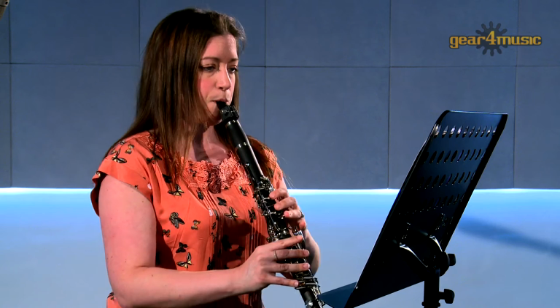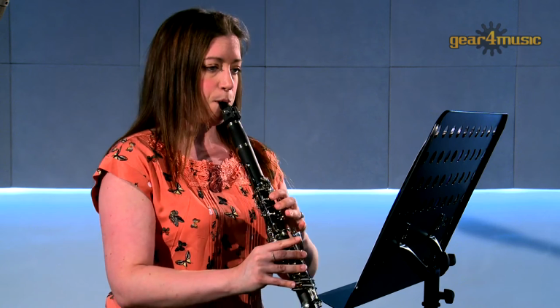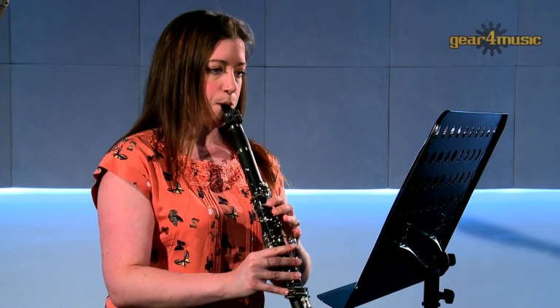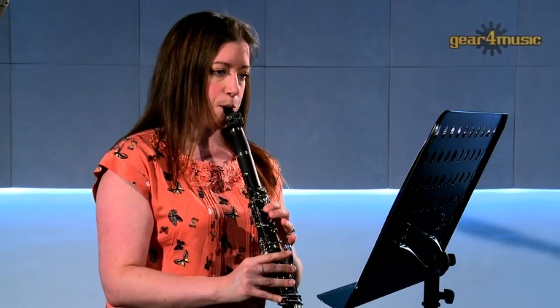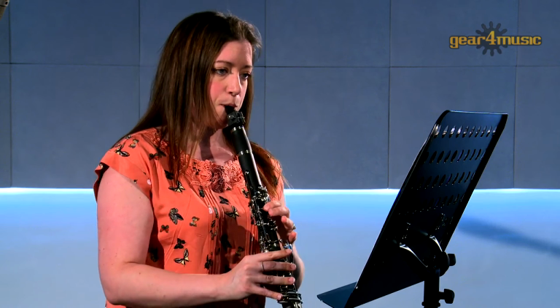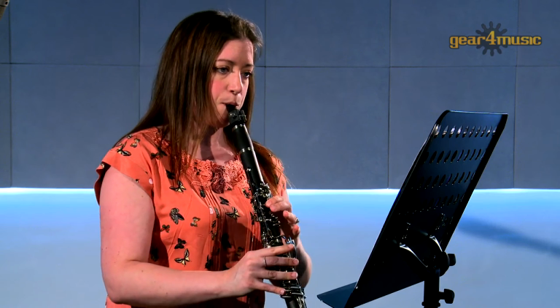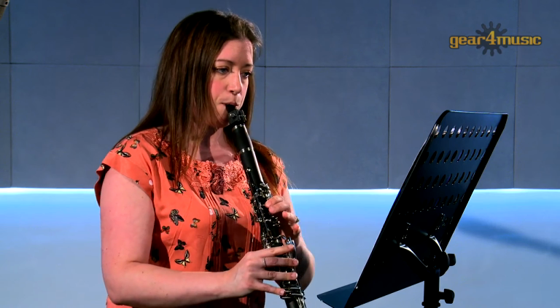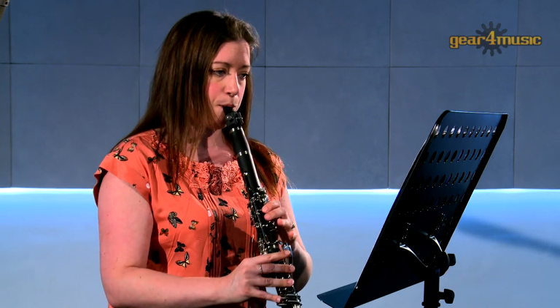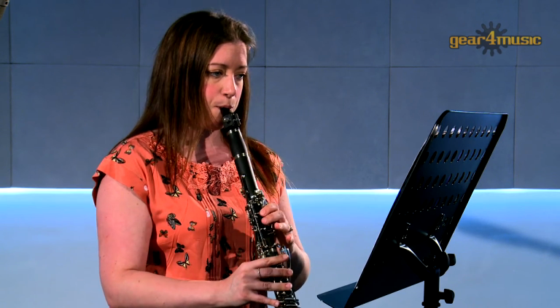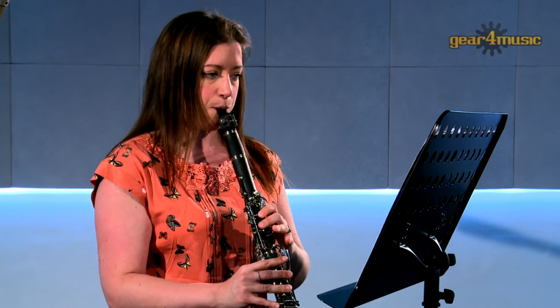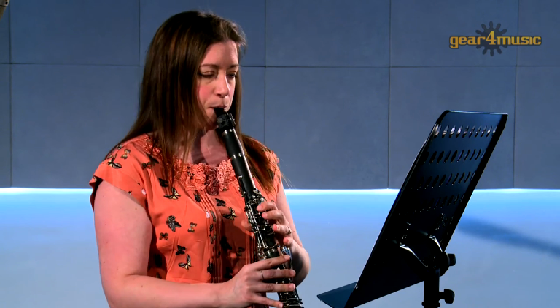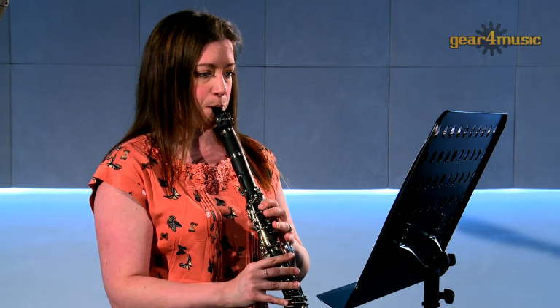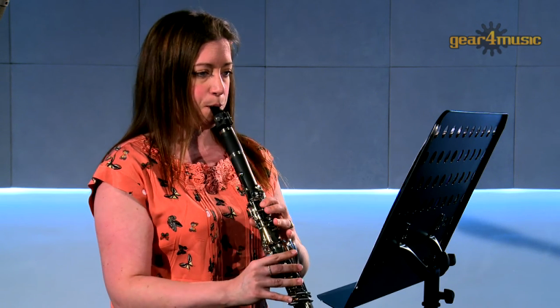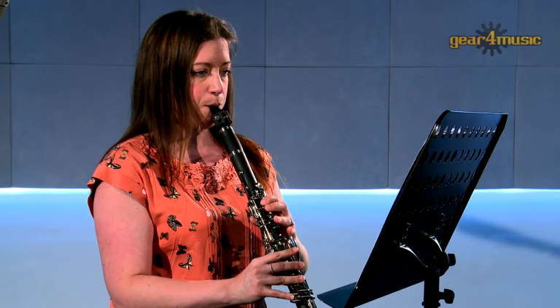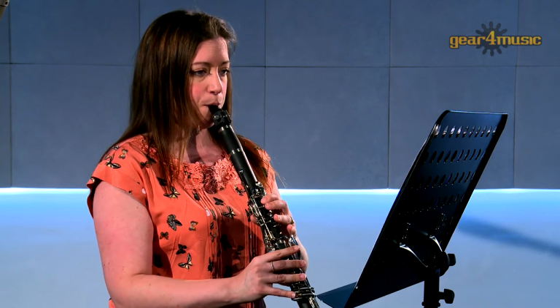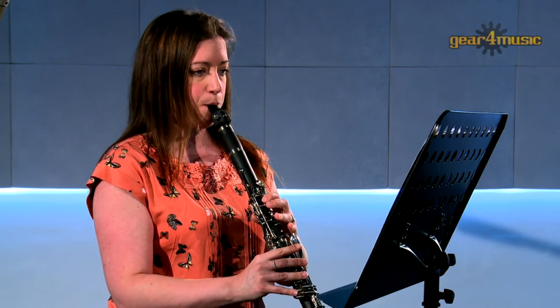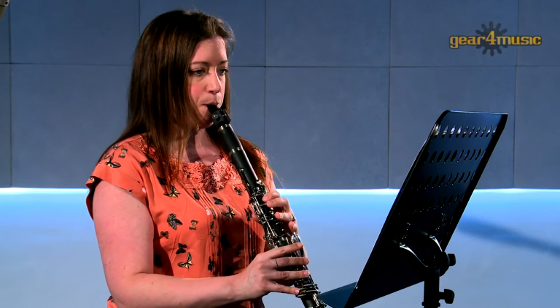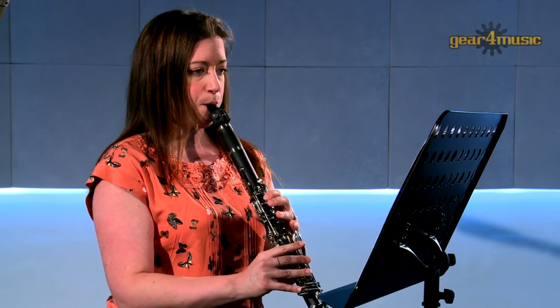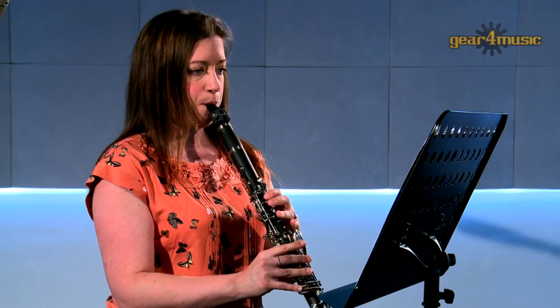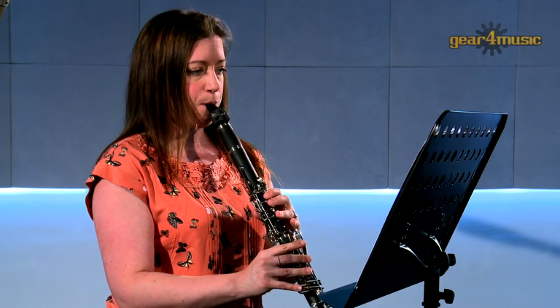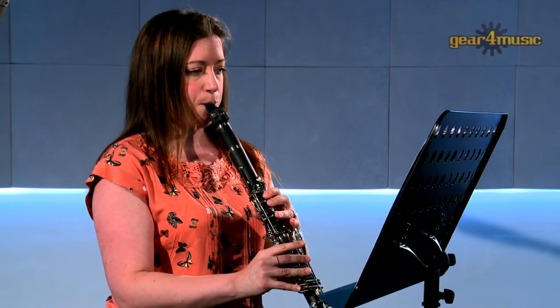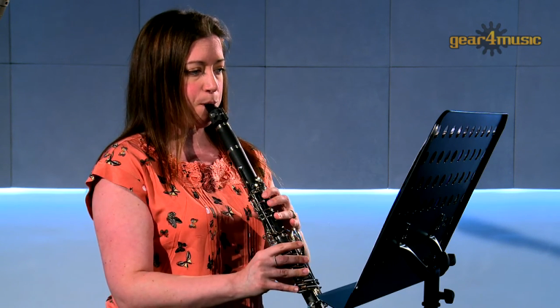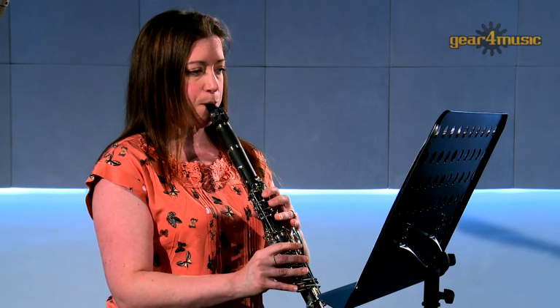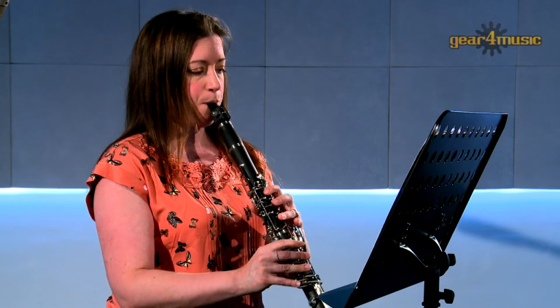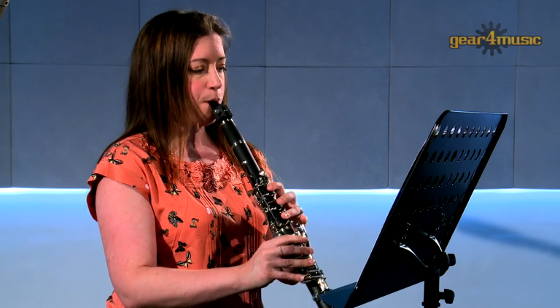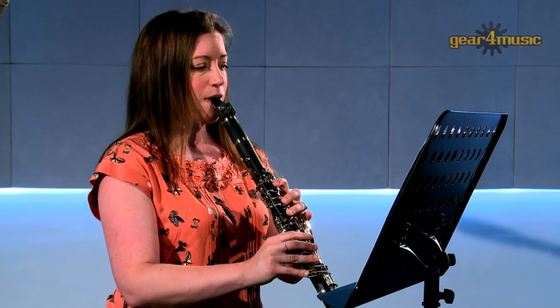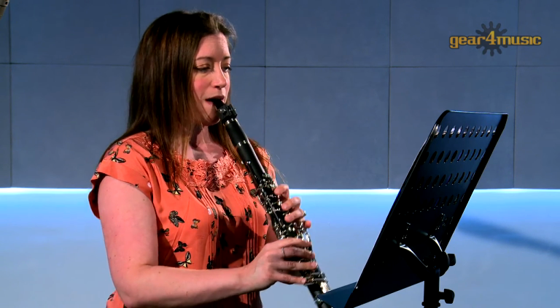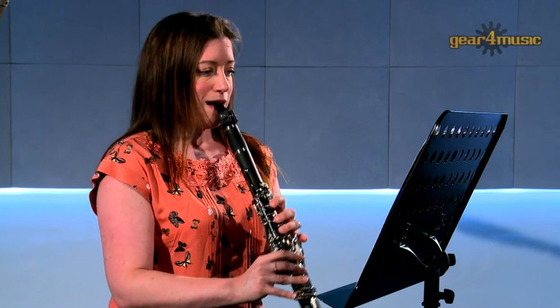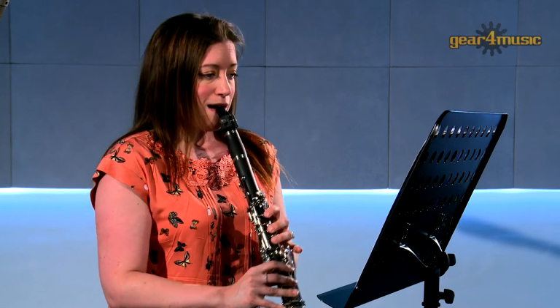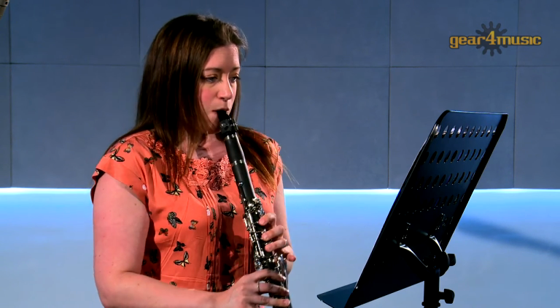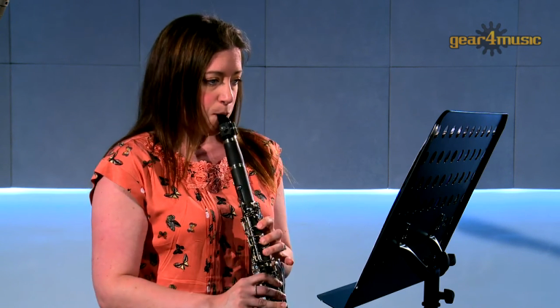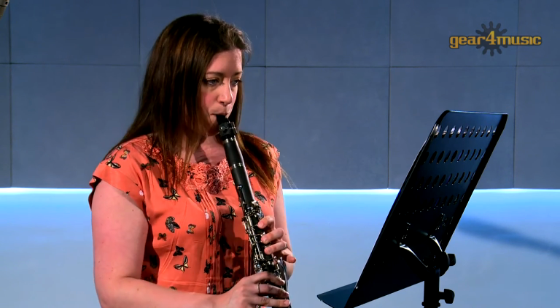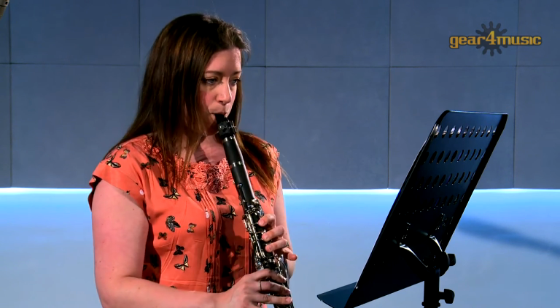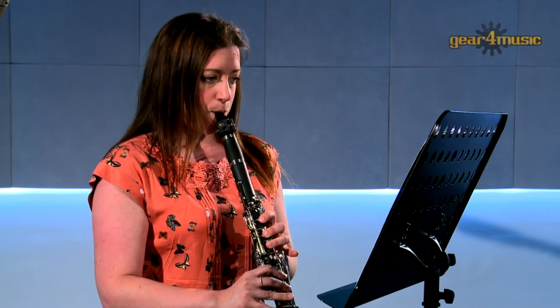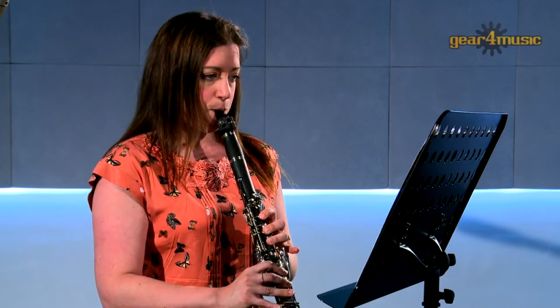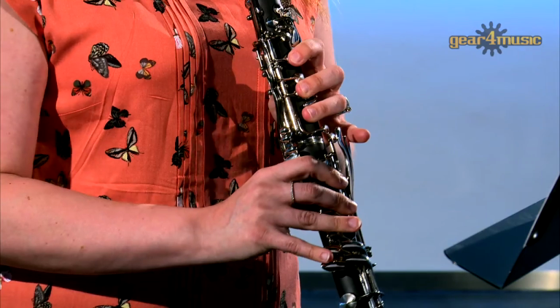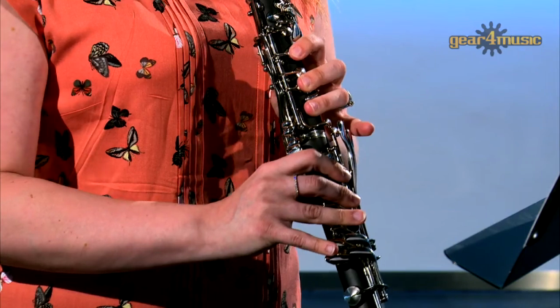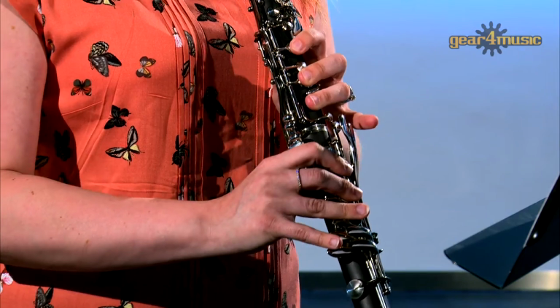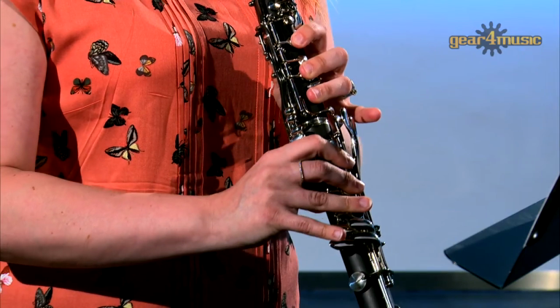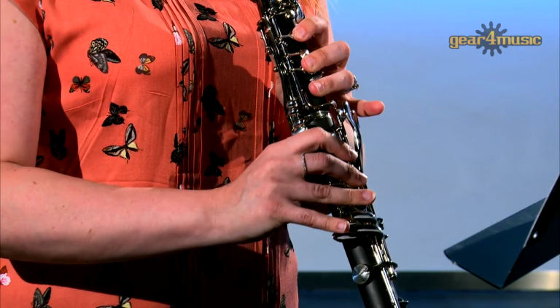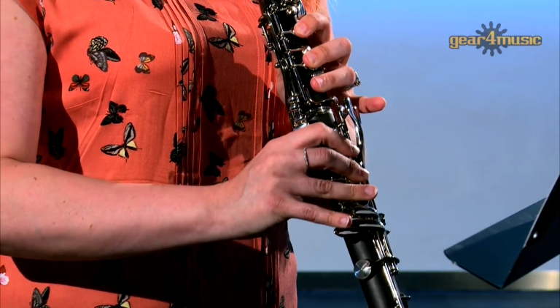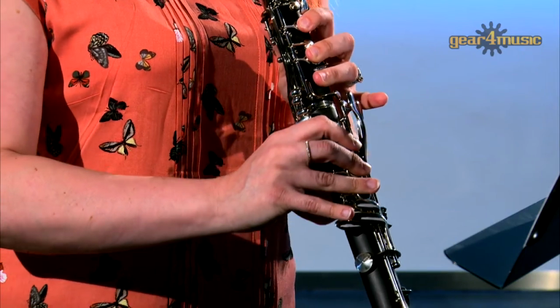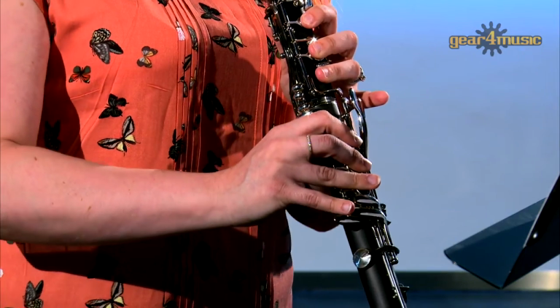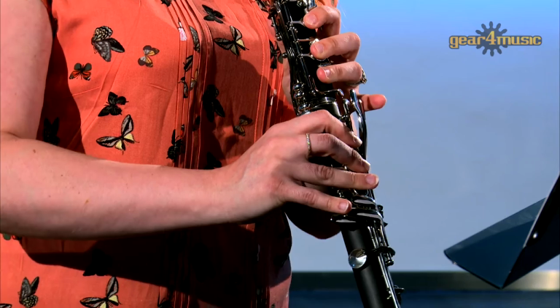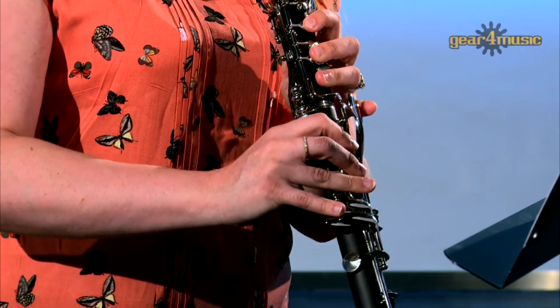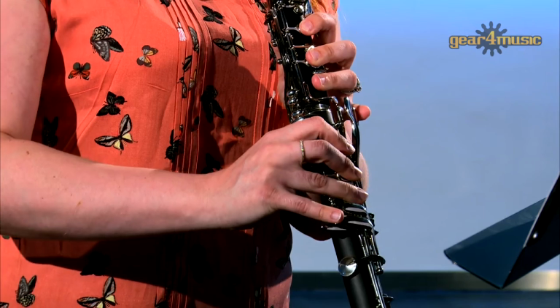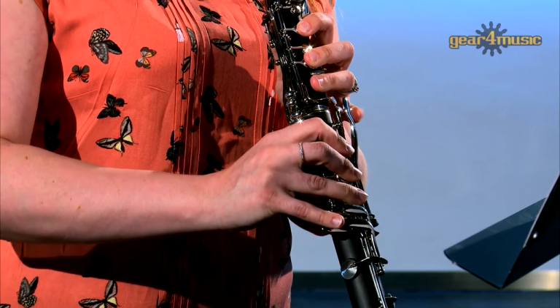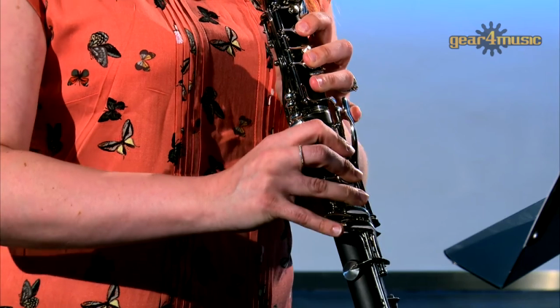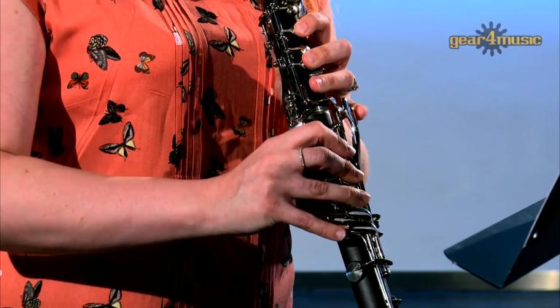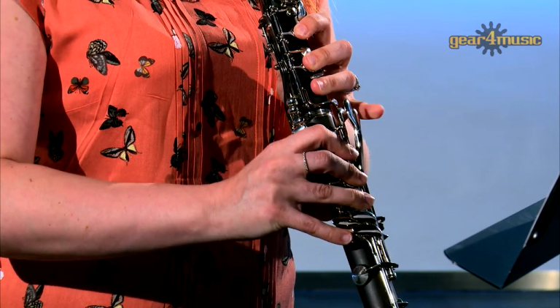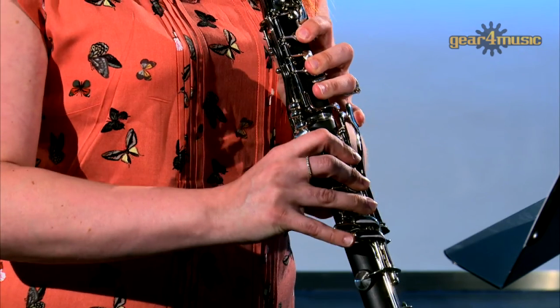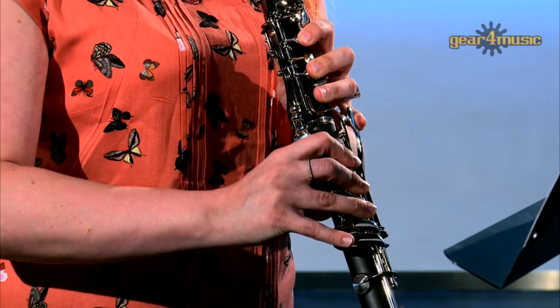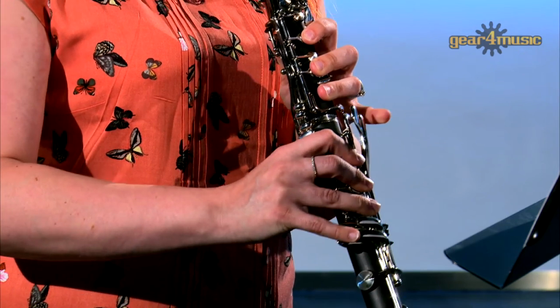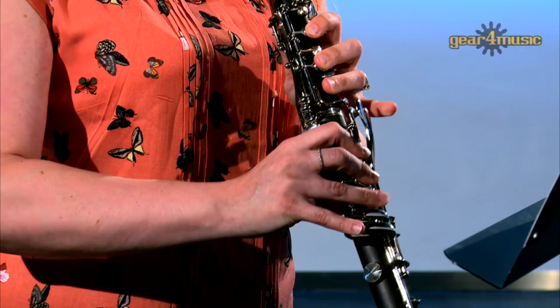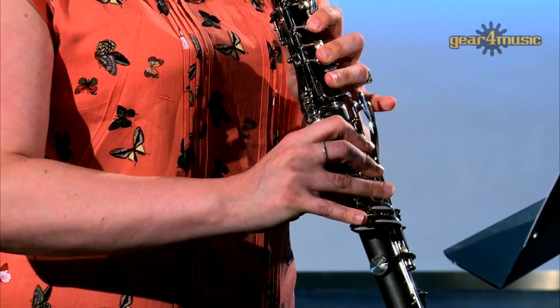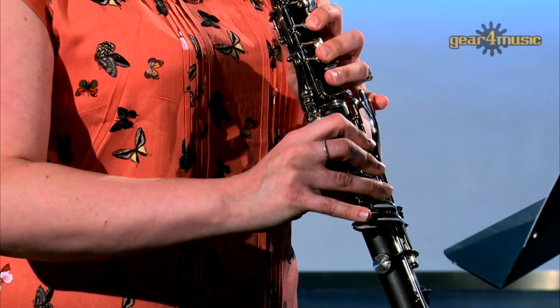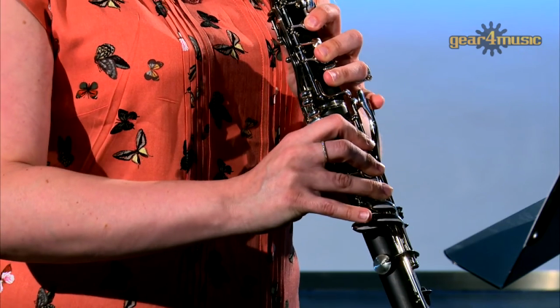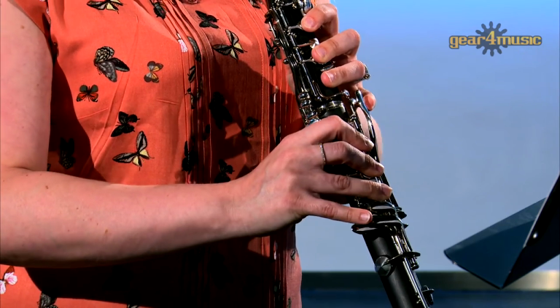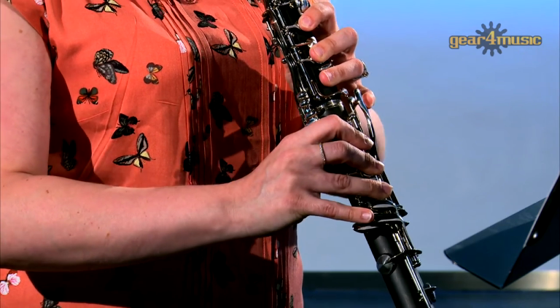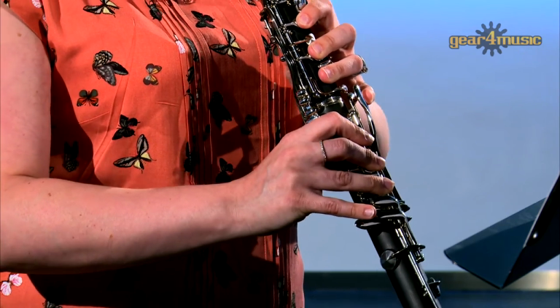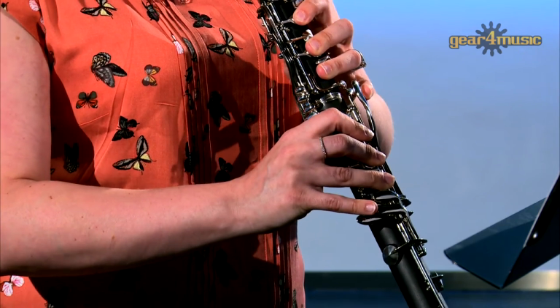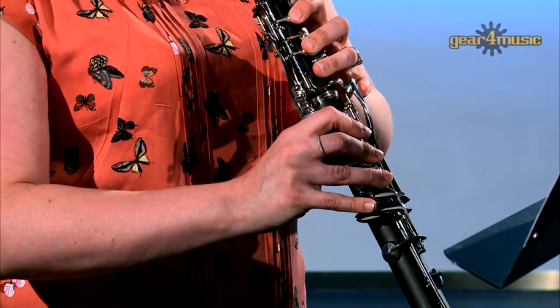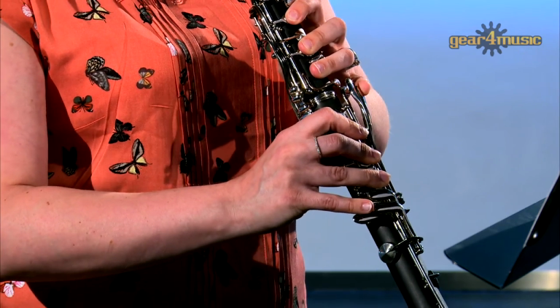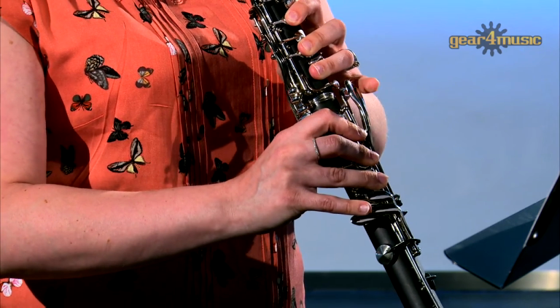For more information or to see our full range of clarinets, visit the orchestral section of the Gear 4 Music website. Thanks for watching.